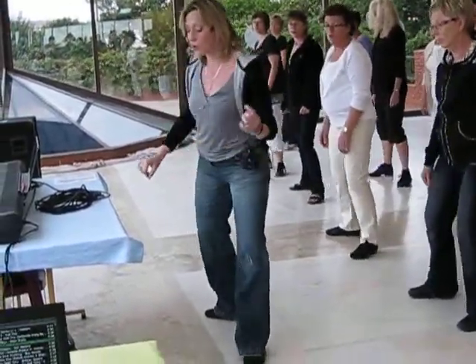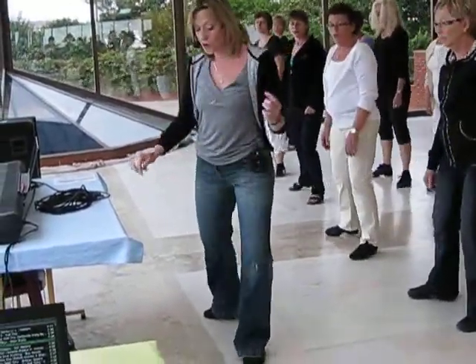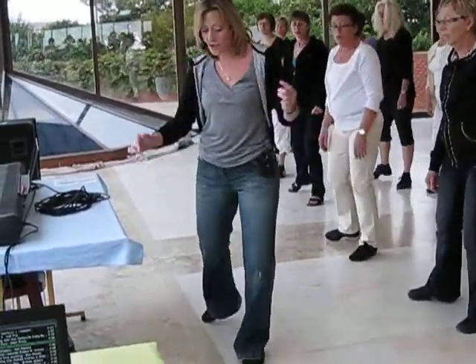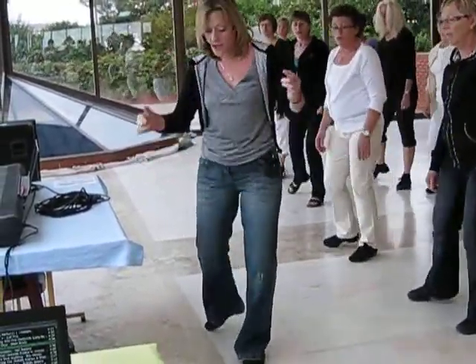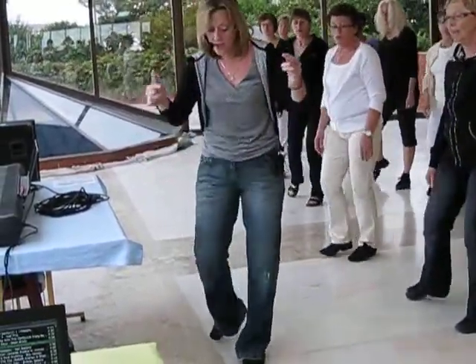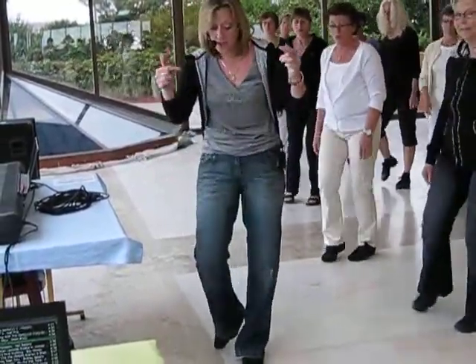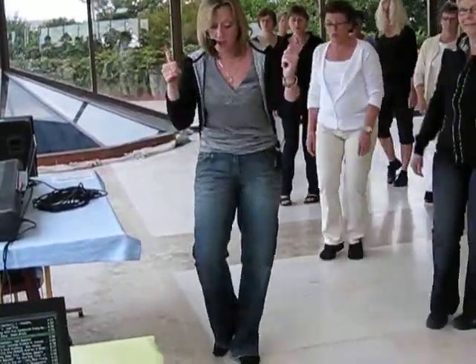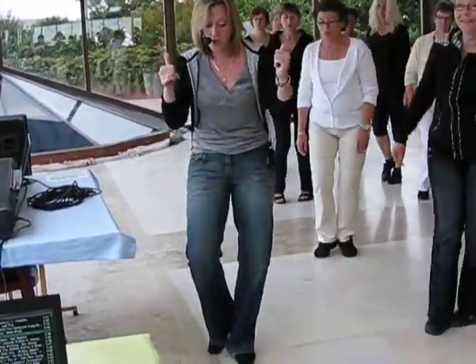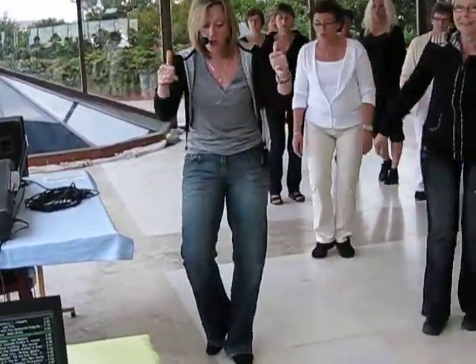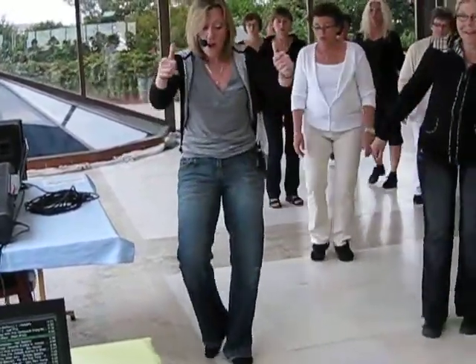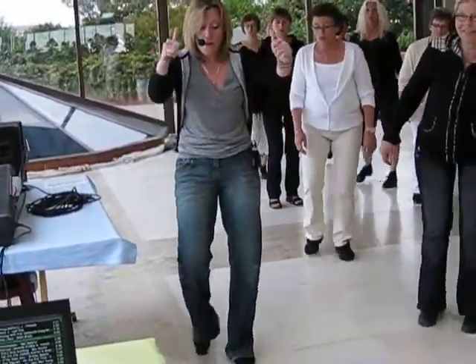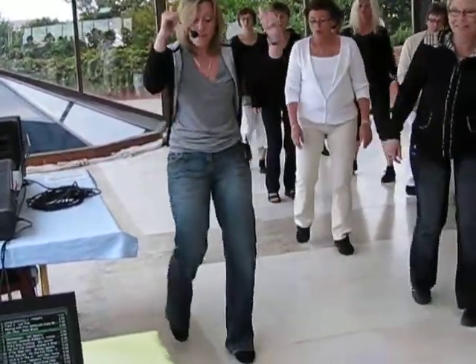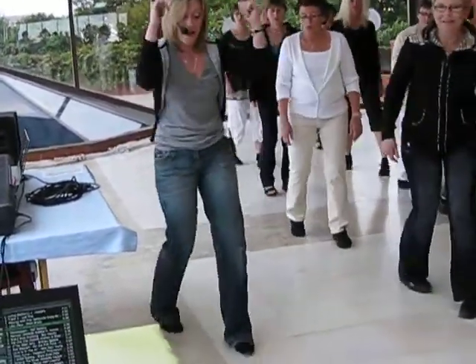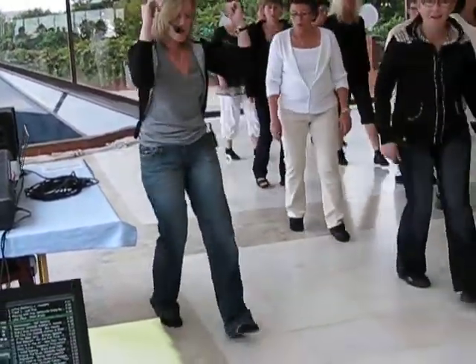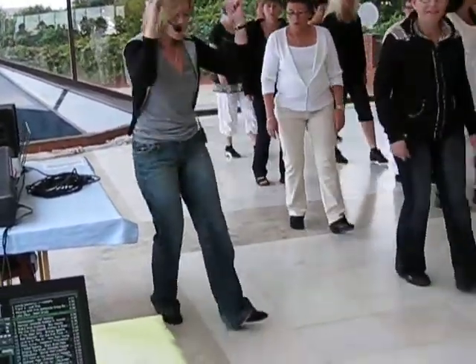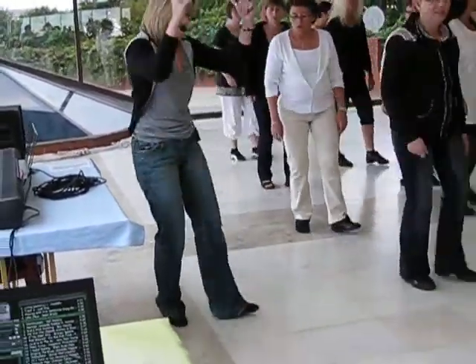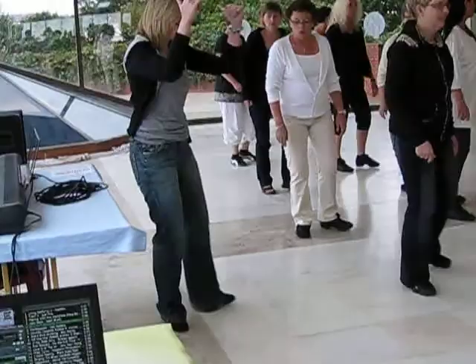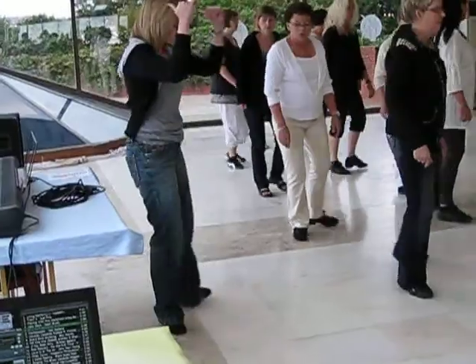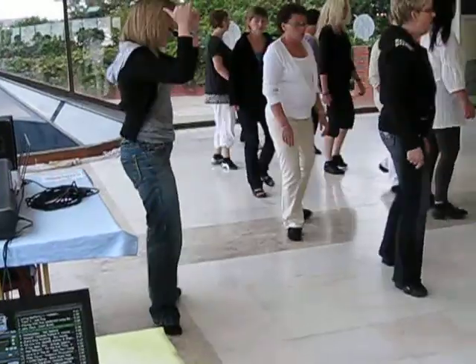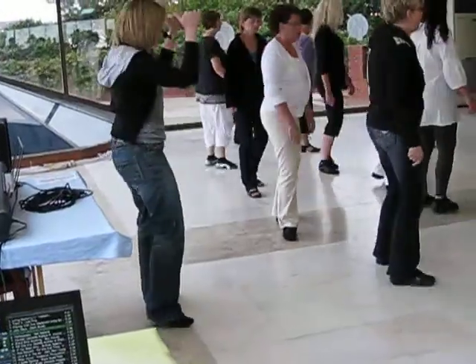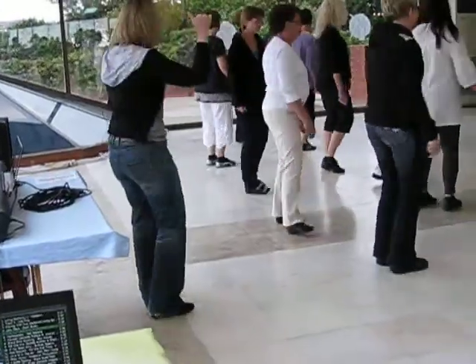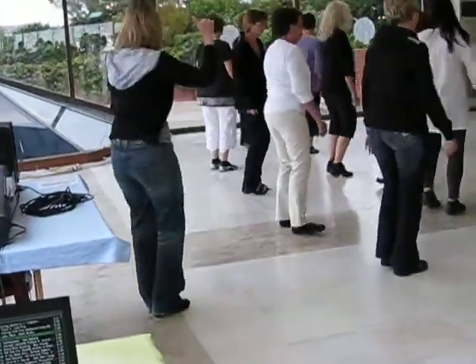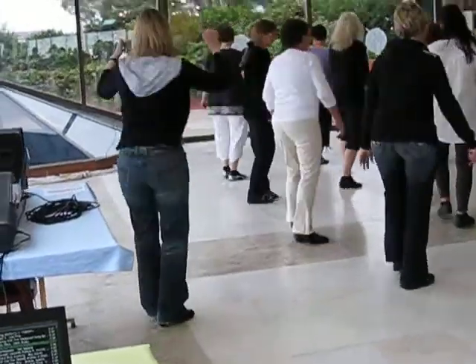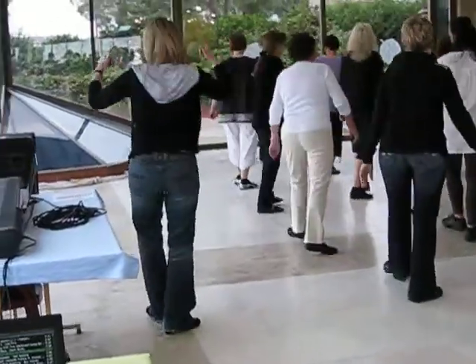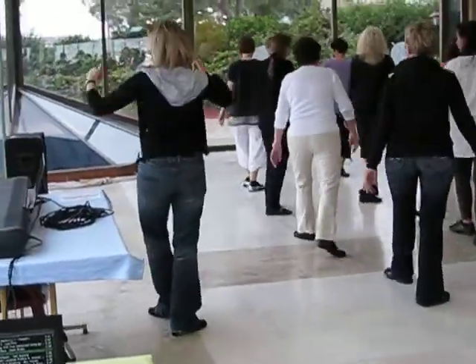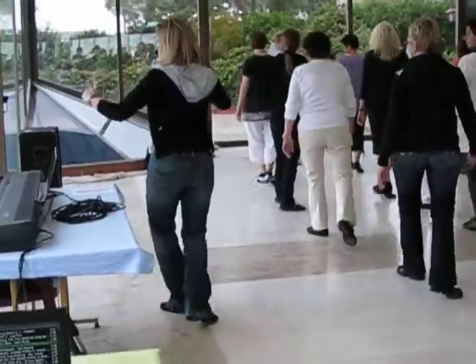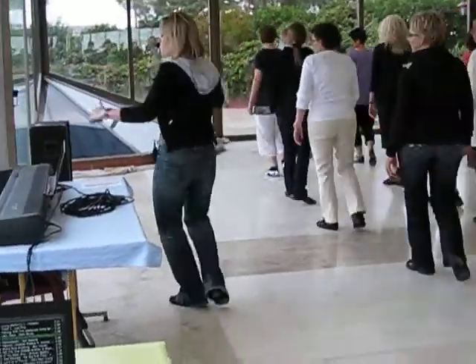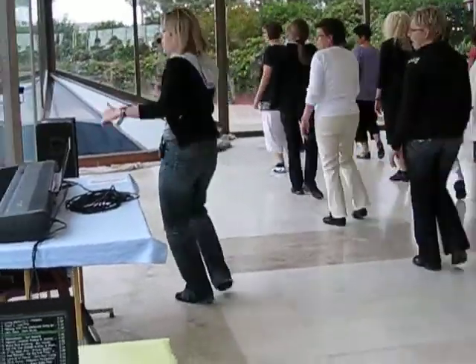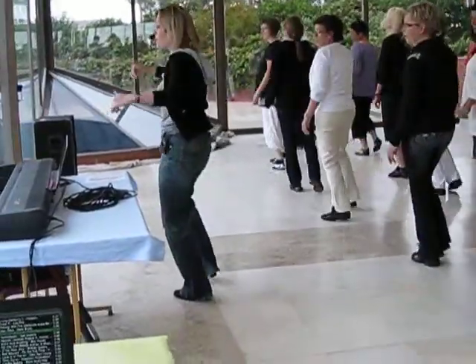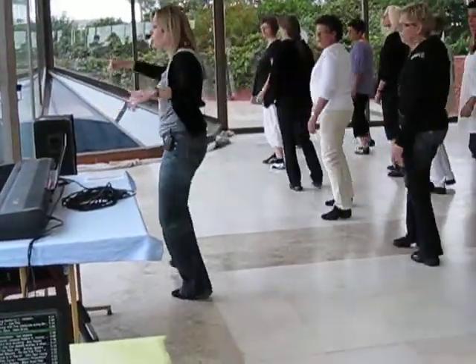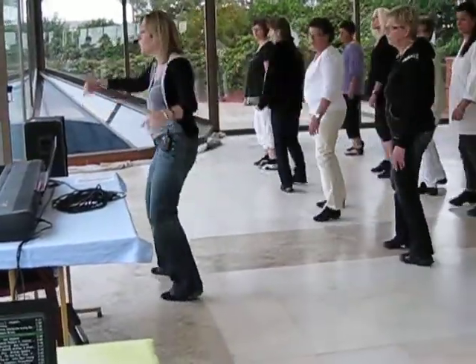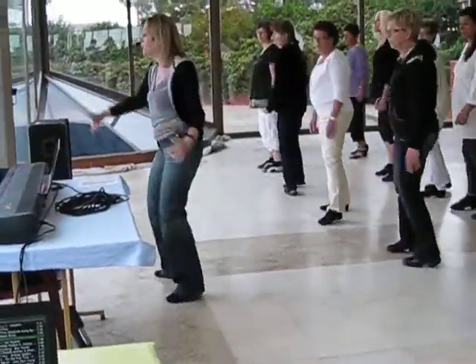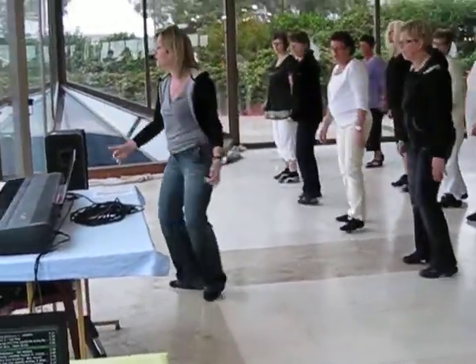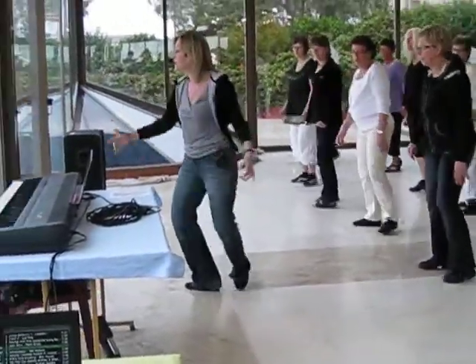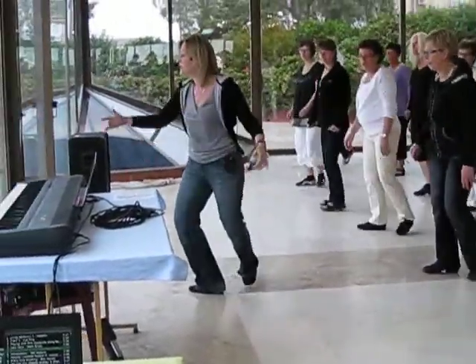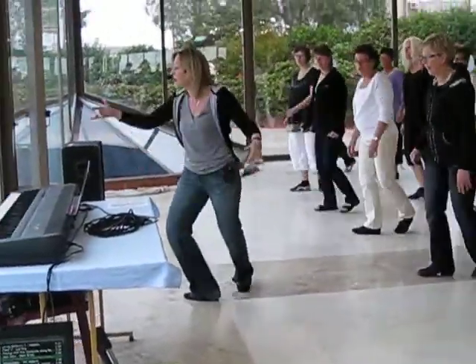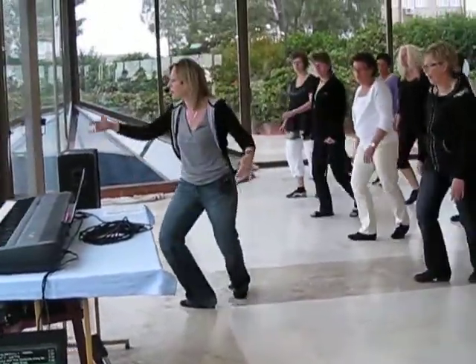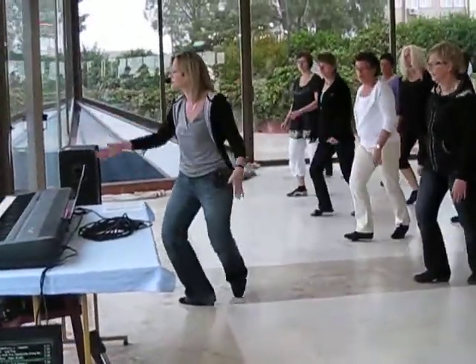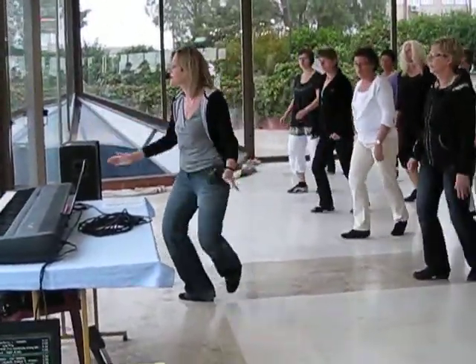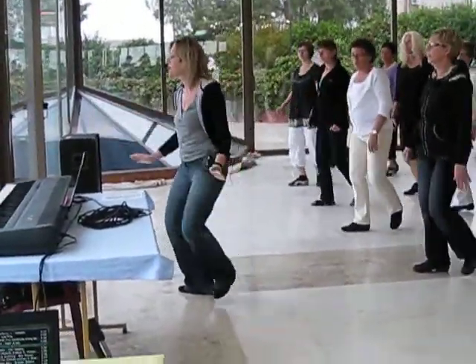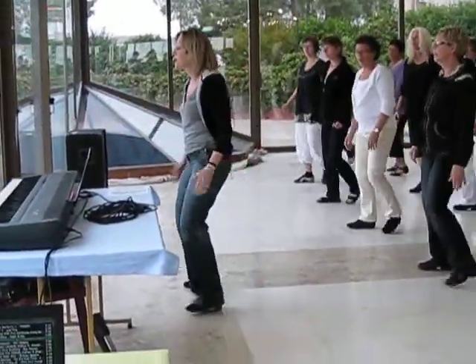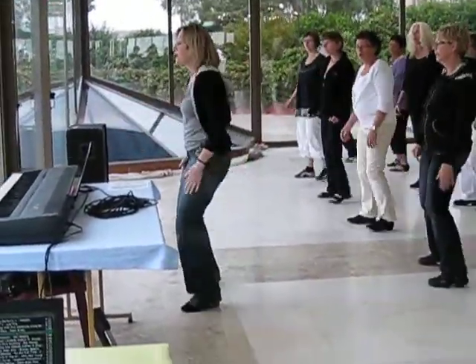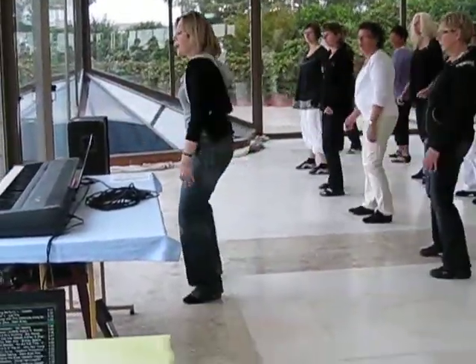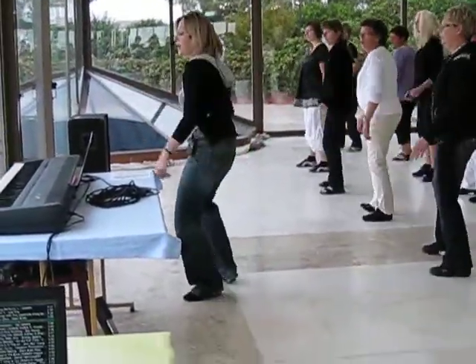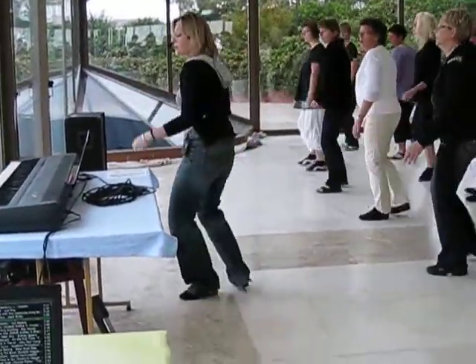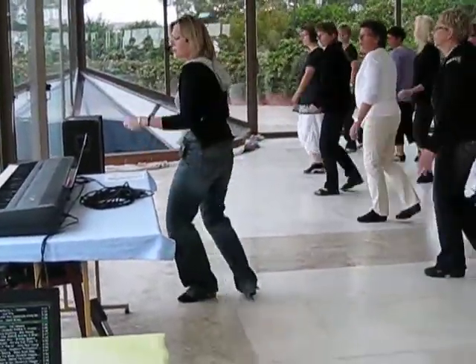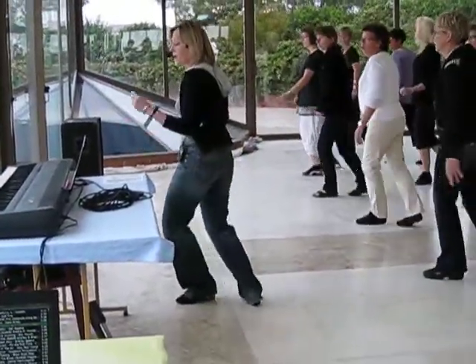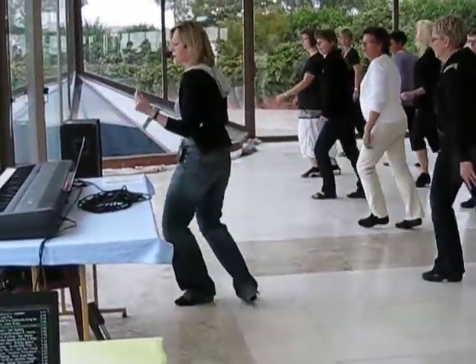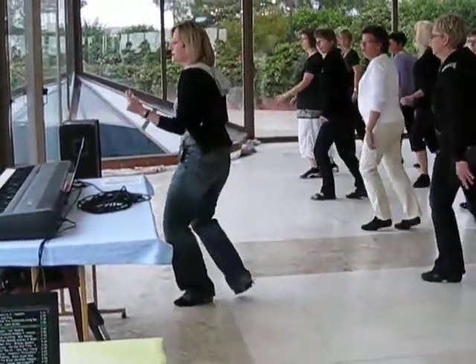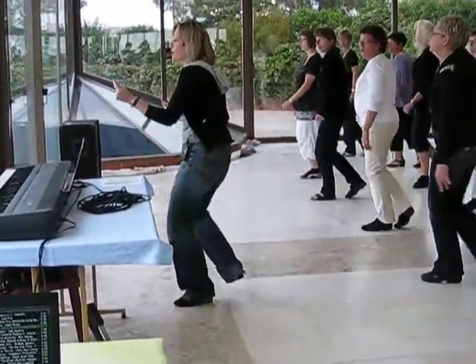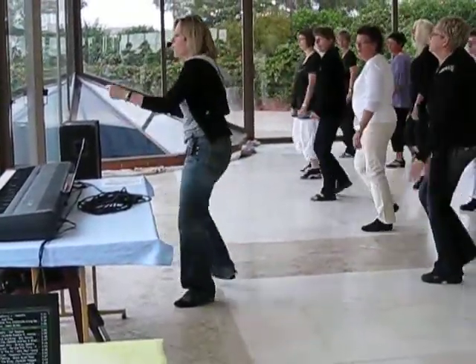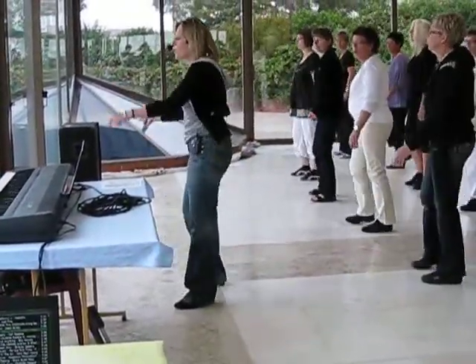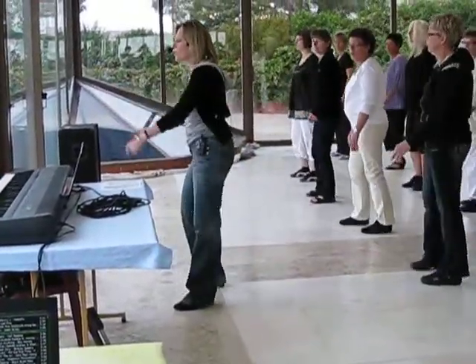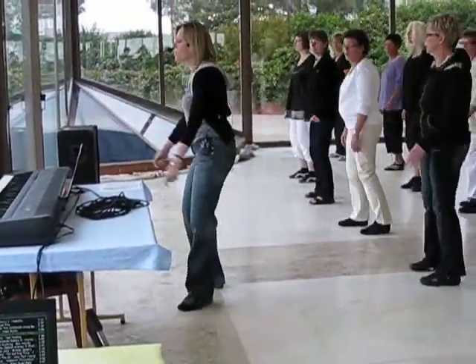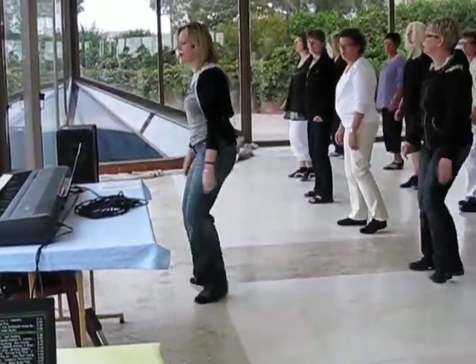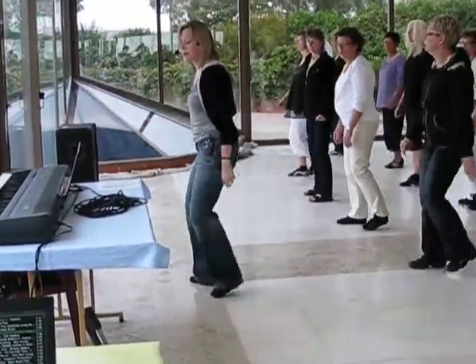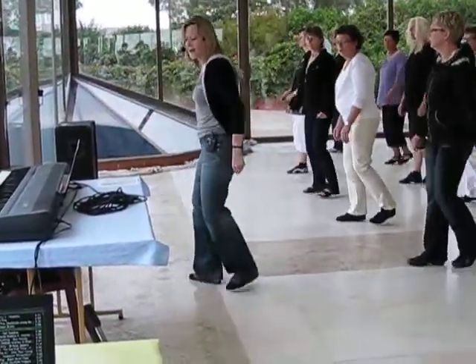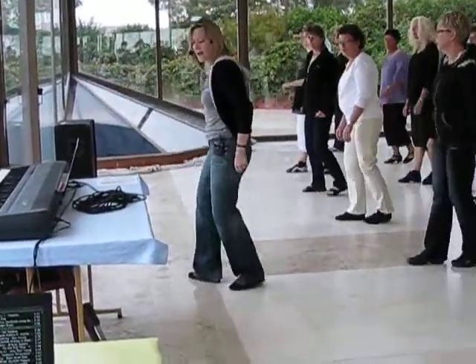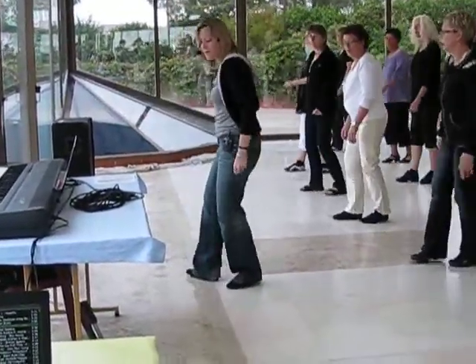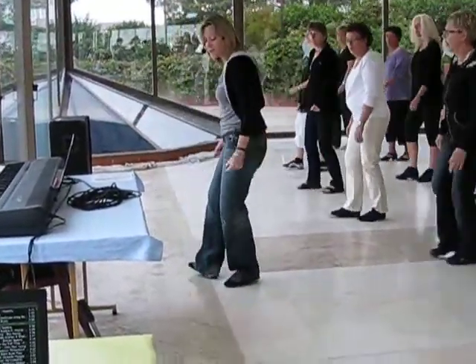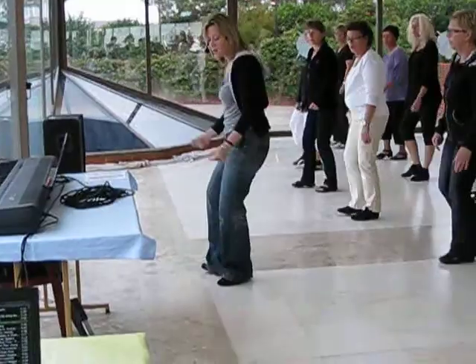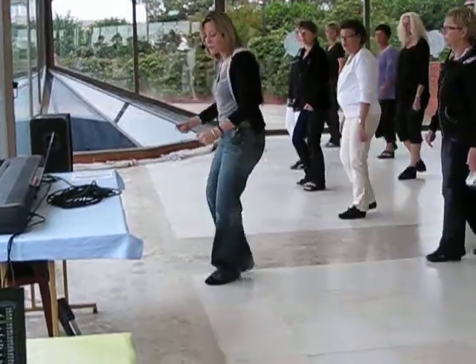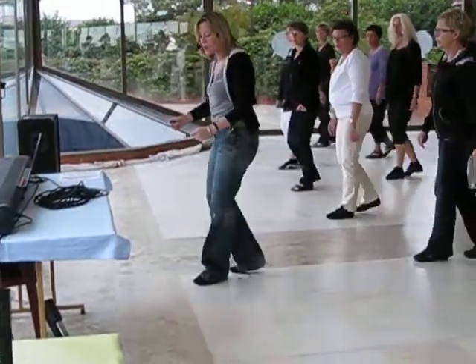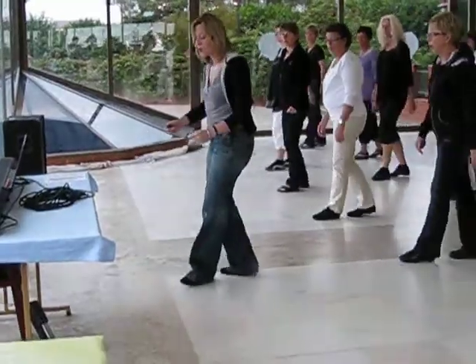Quarter, touch, back. Shuffle, after. Now rock back on the left and right. Walk back, left and right.